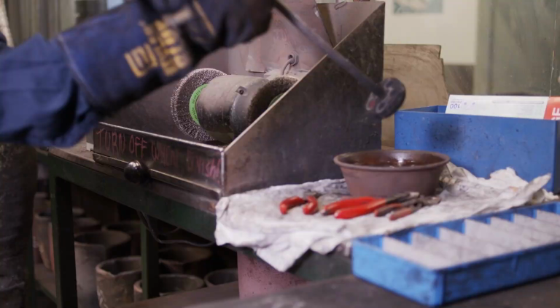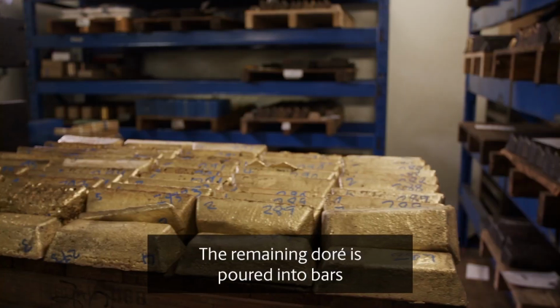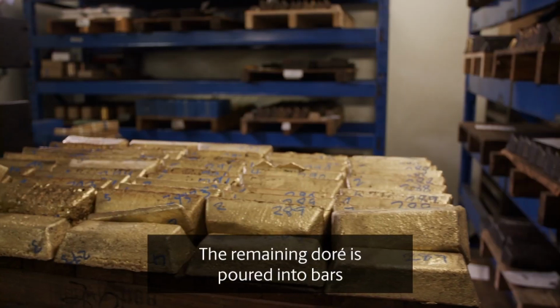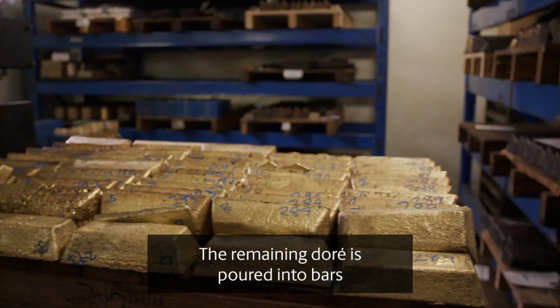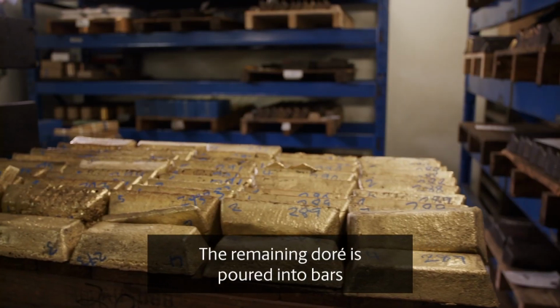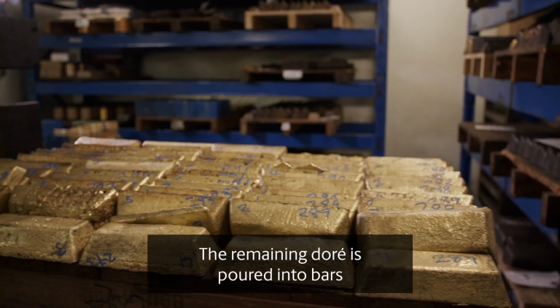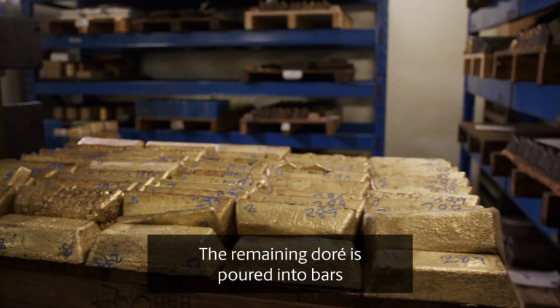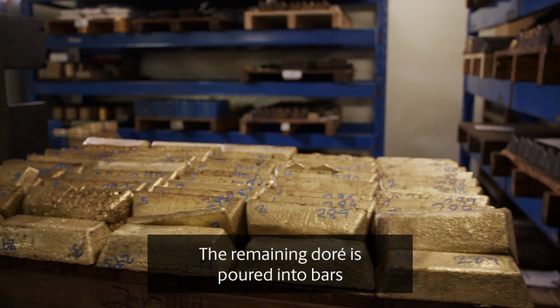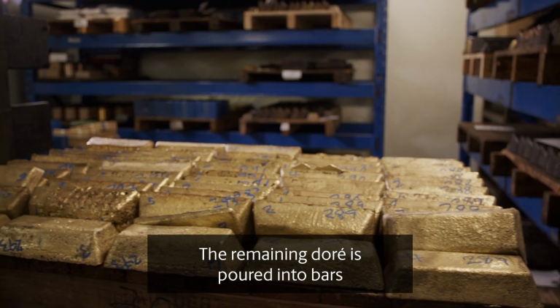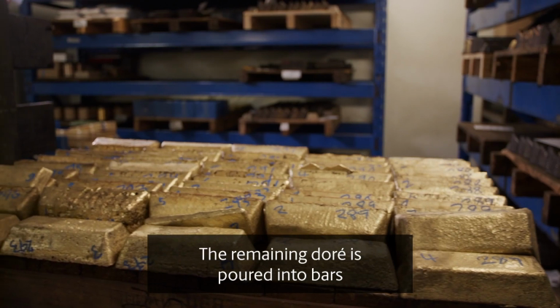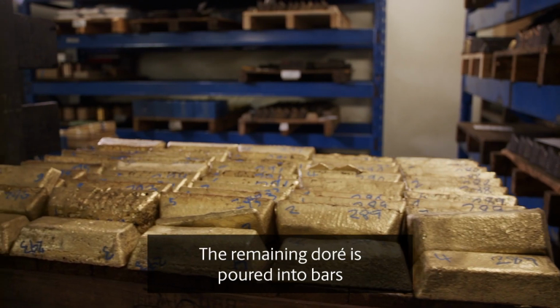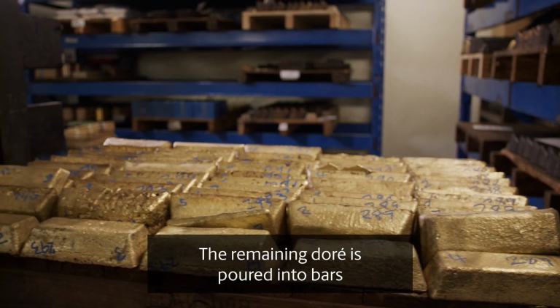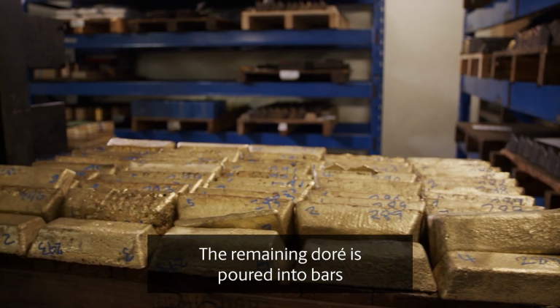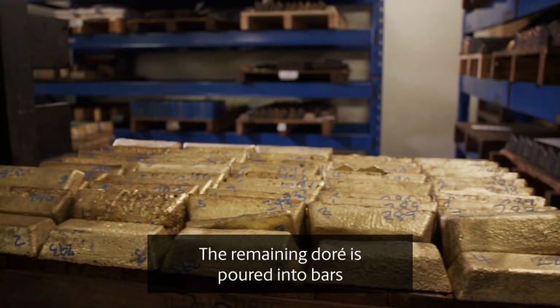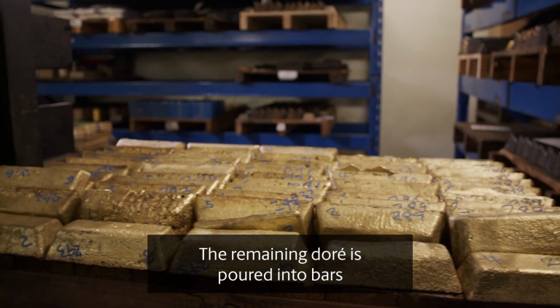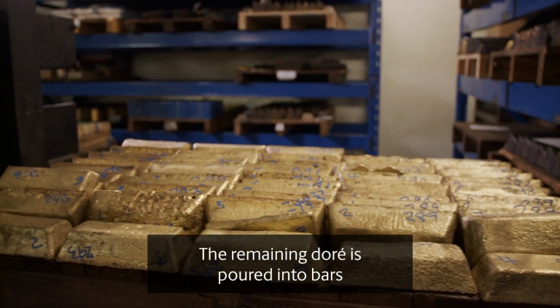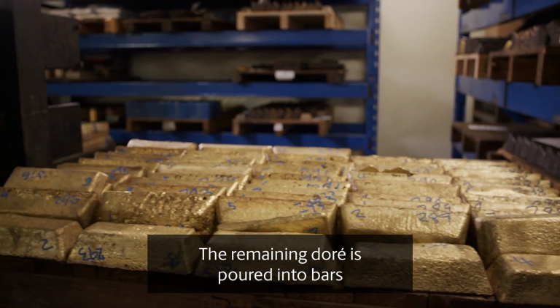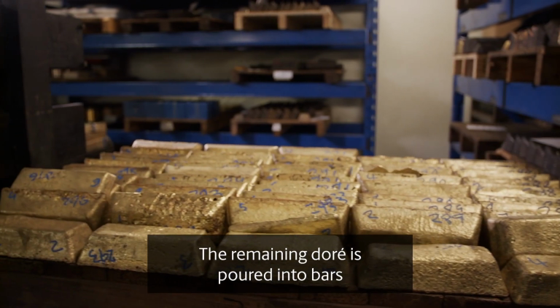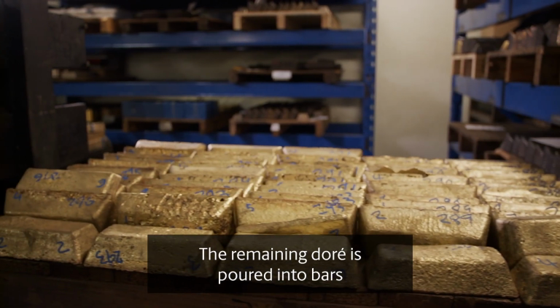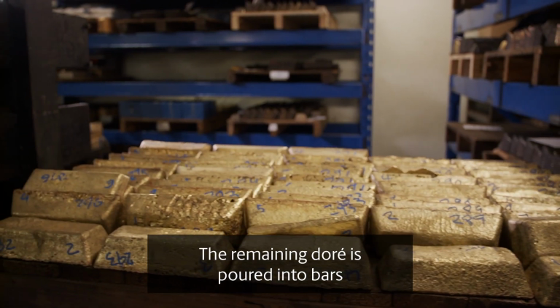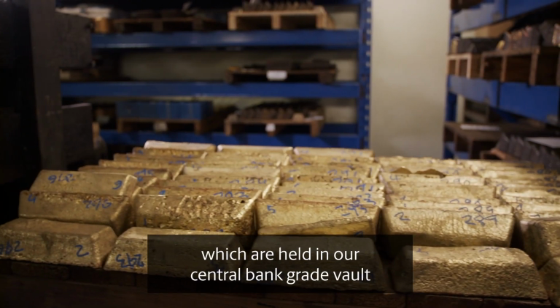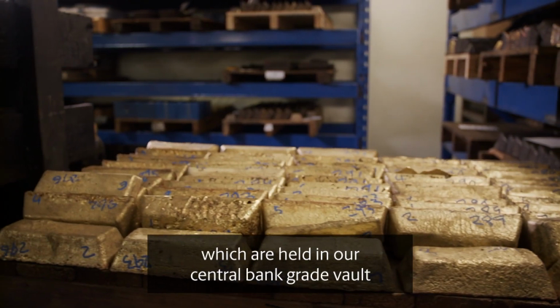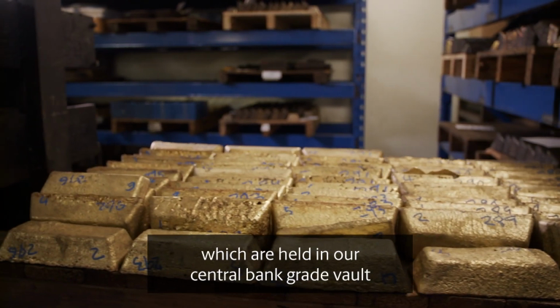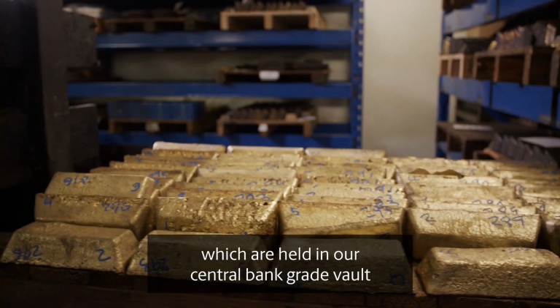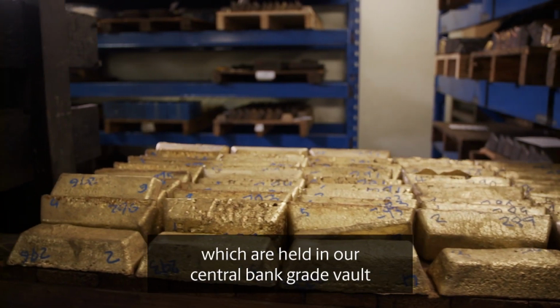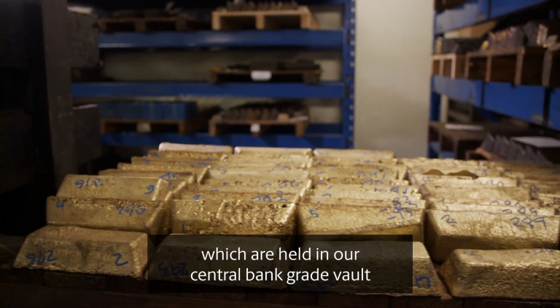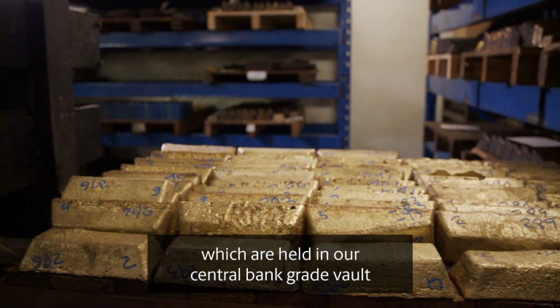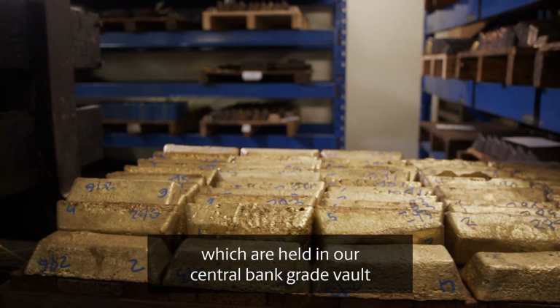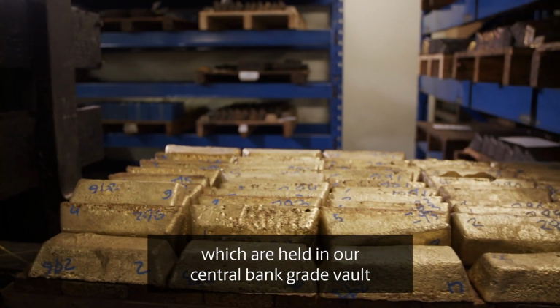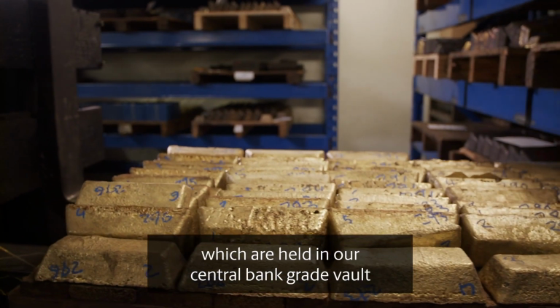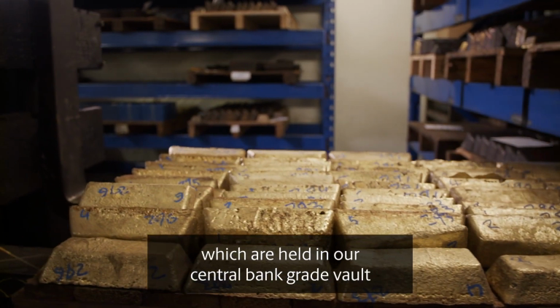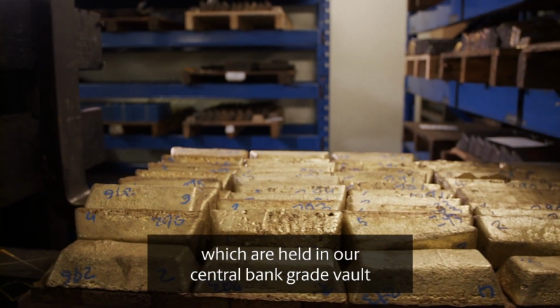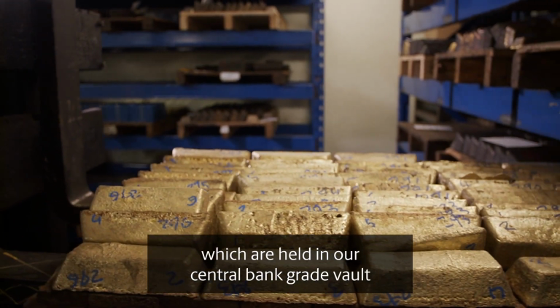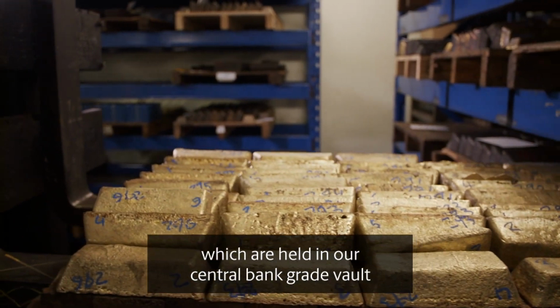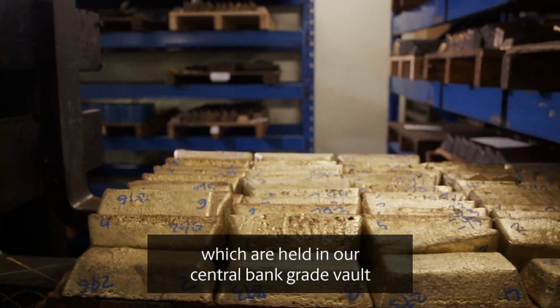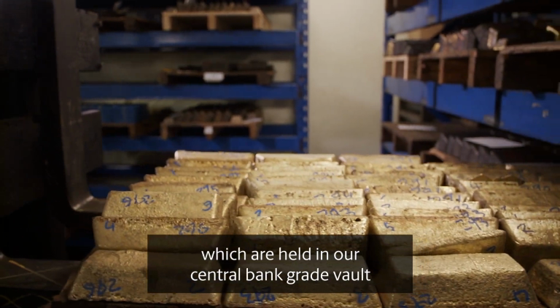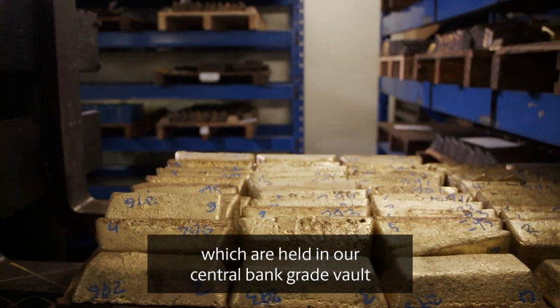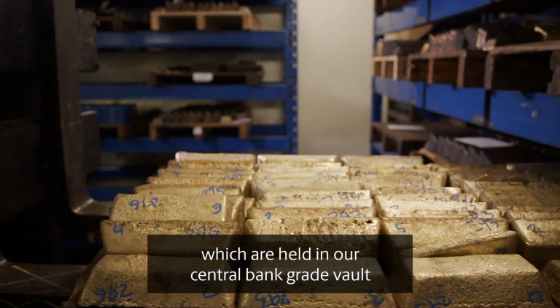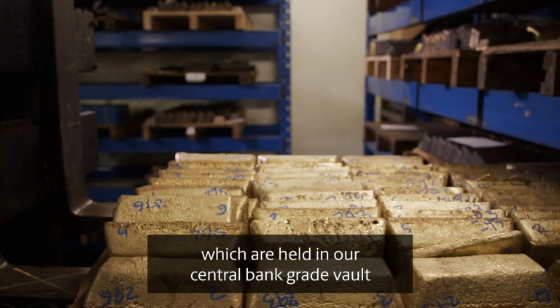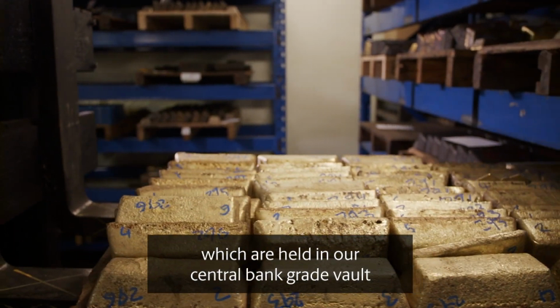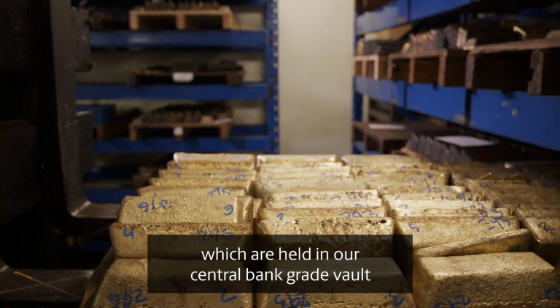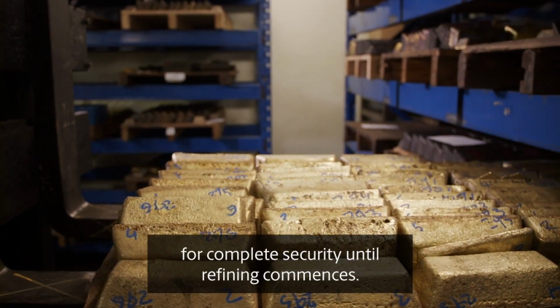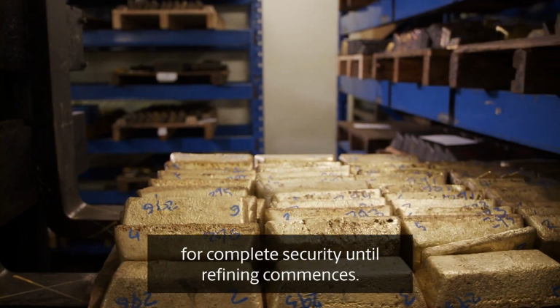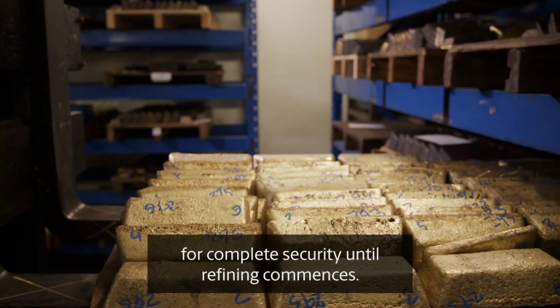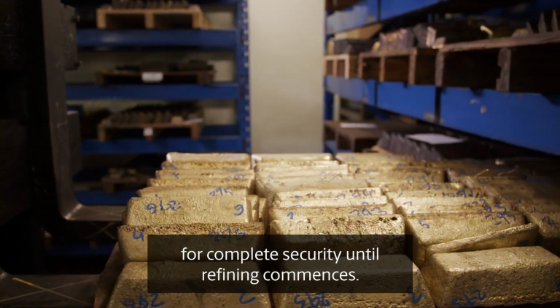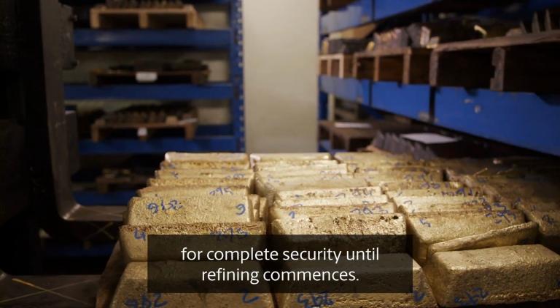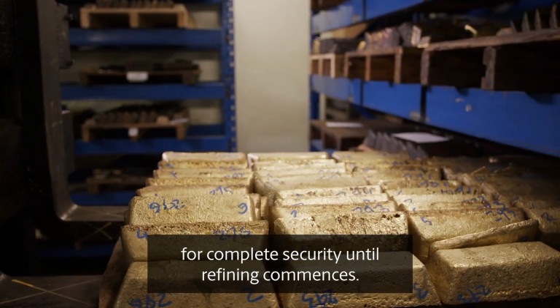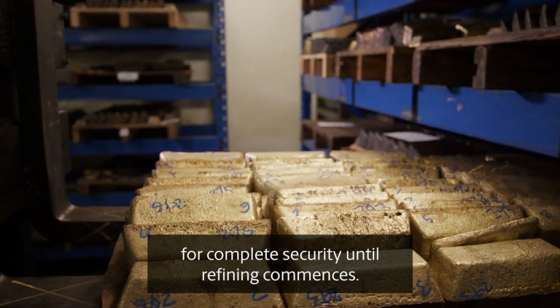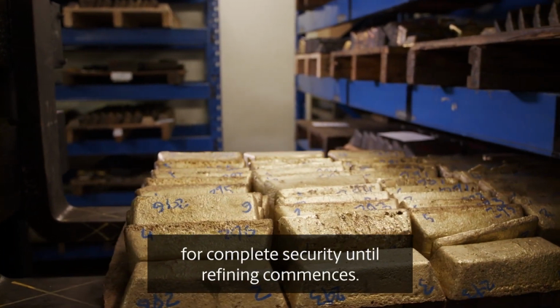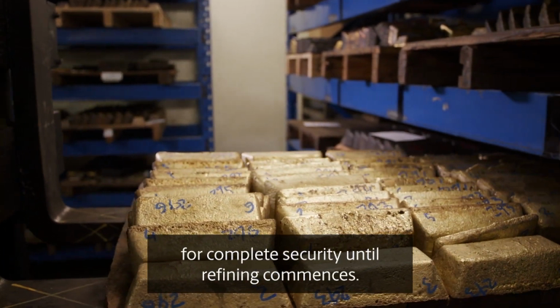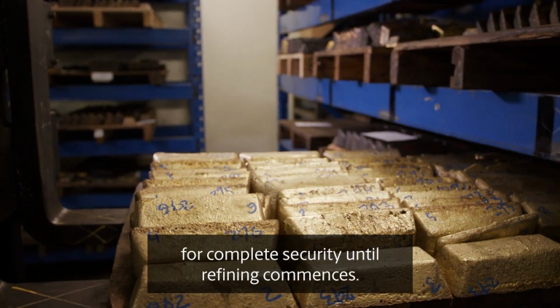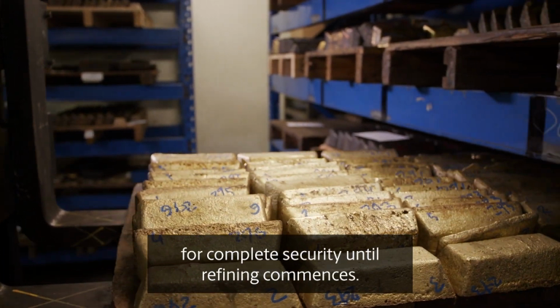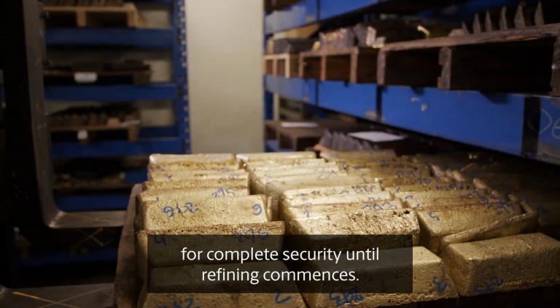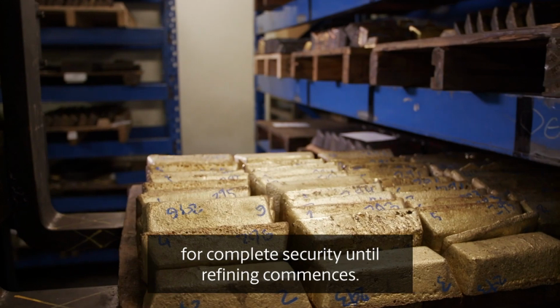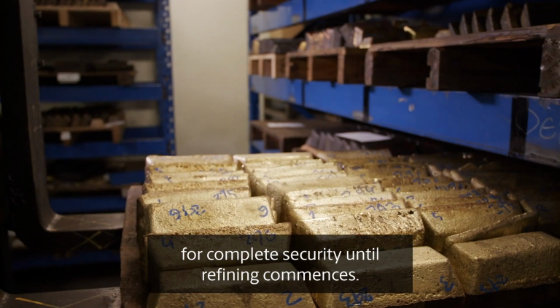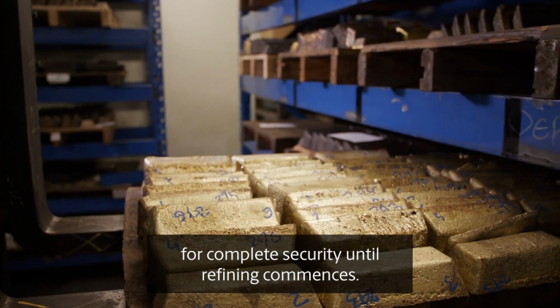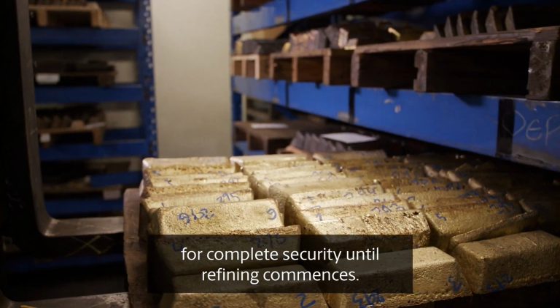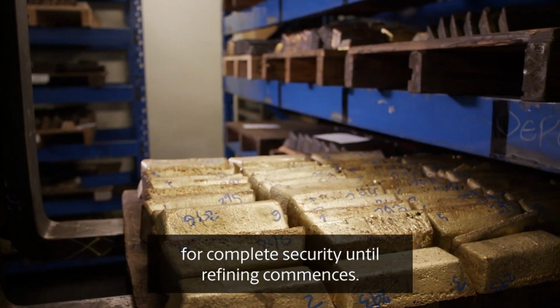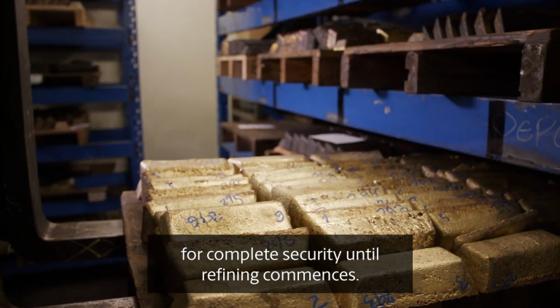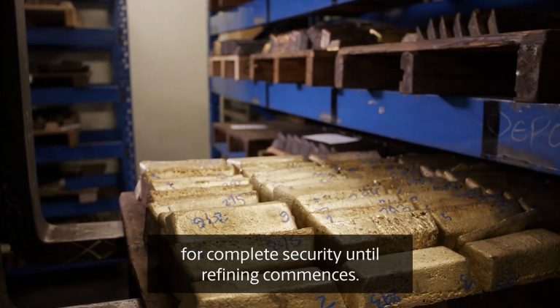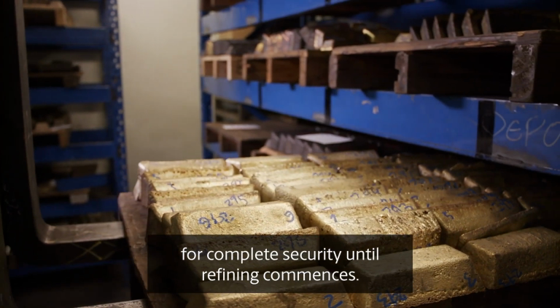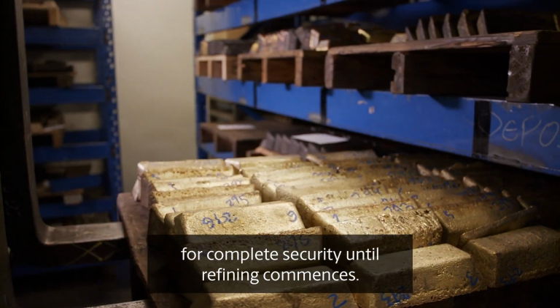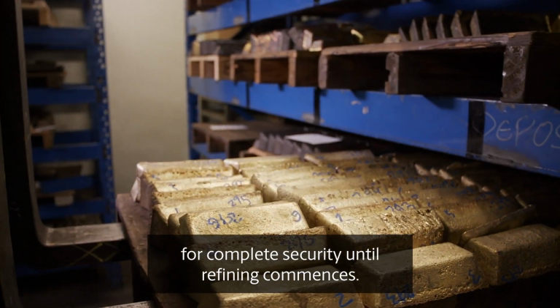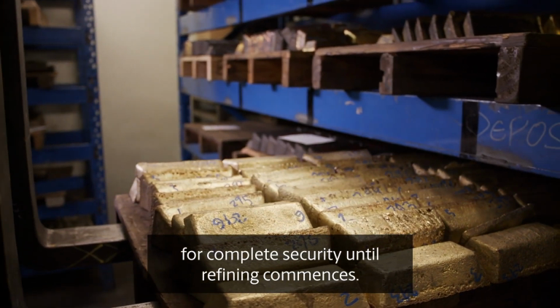The remaining doré is poured into bars which are held in our central bank grade vault for complete security until refining commences.